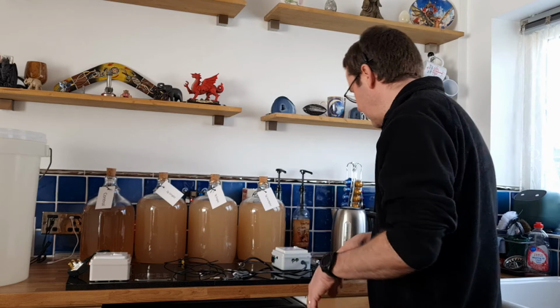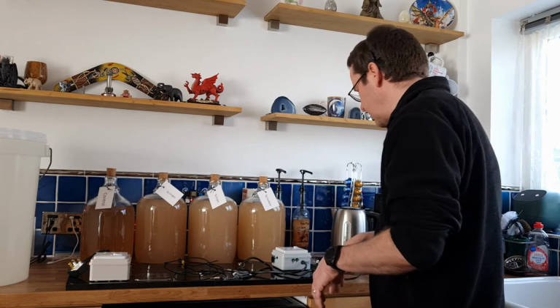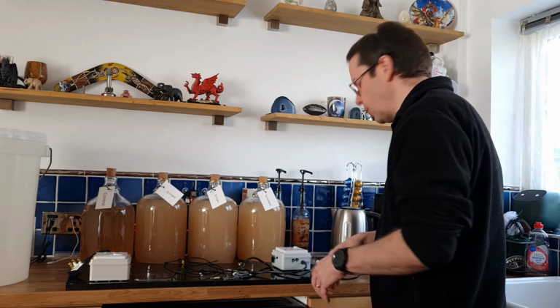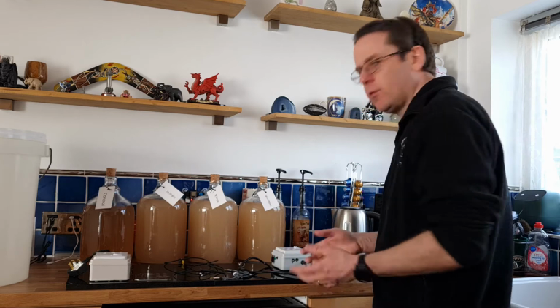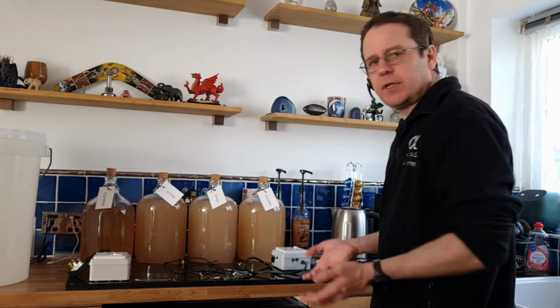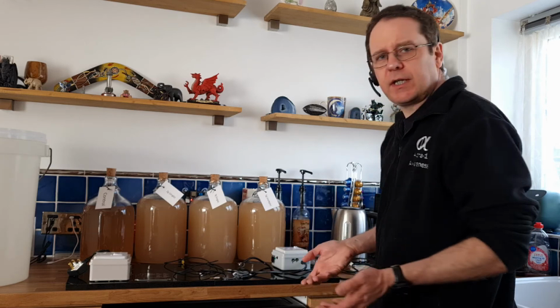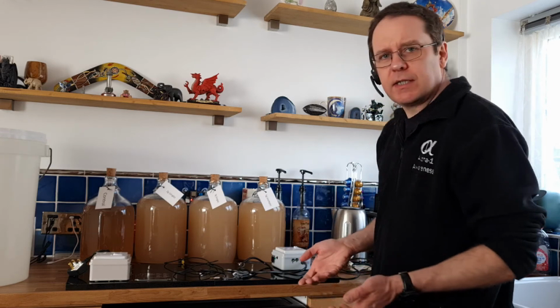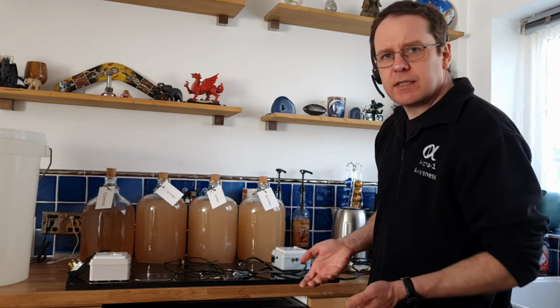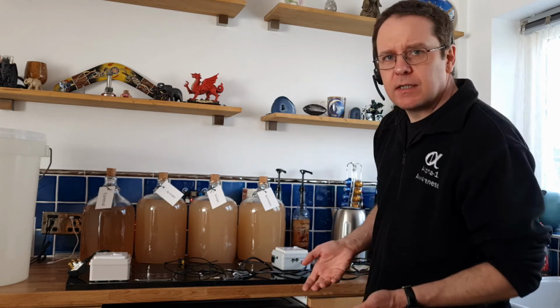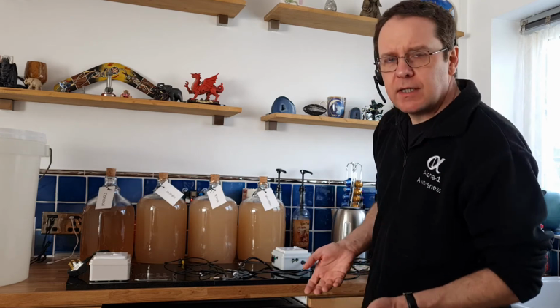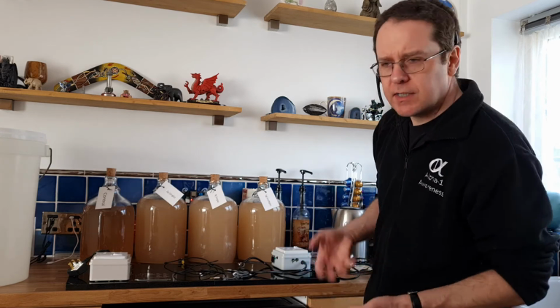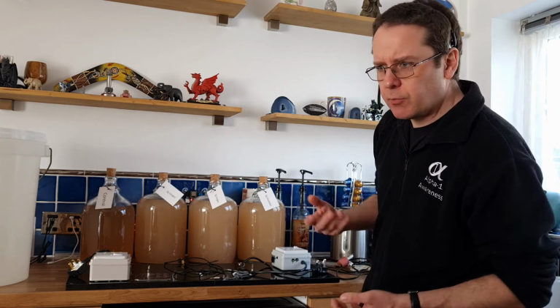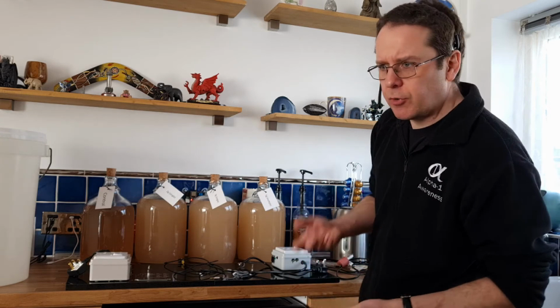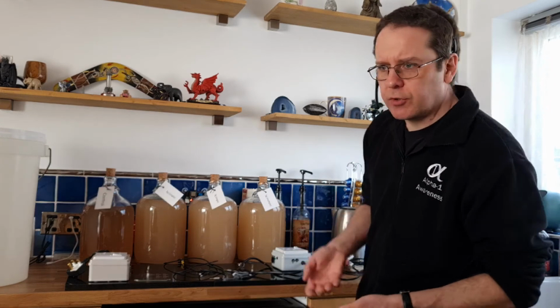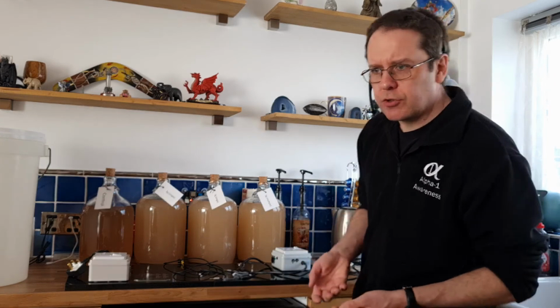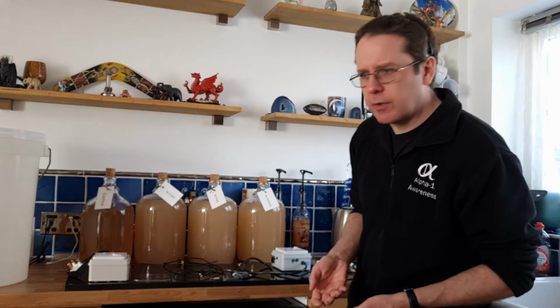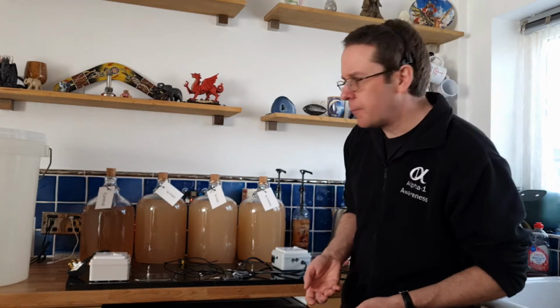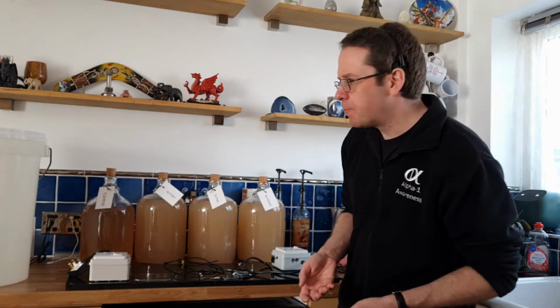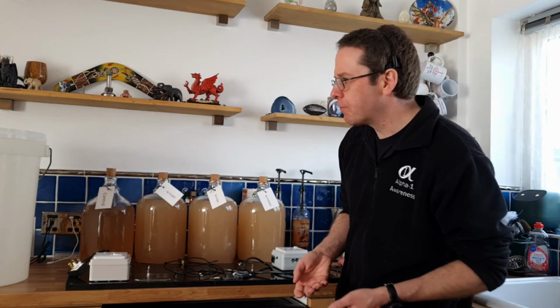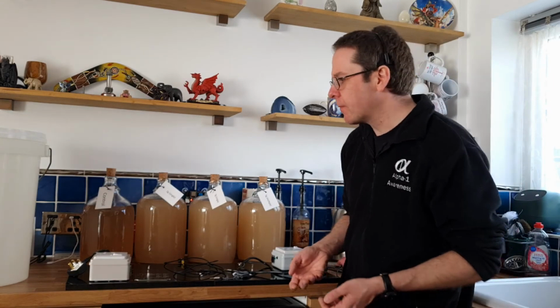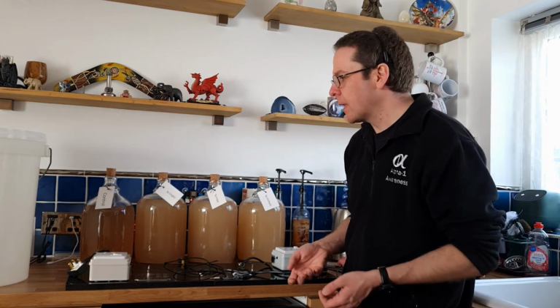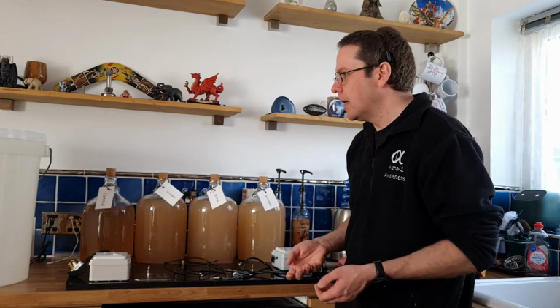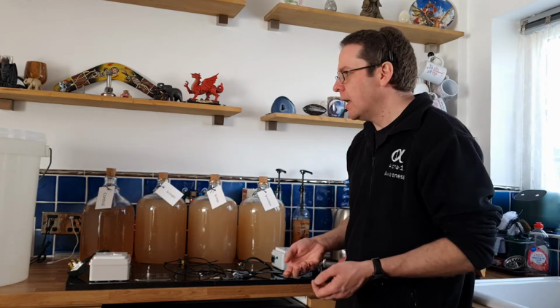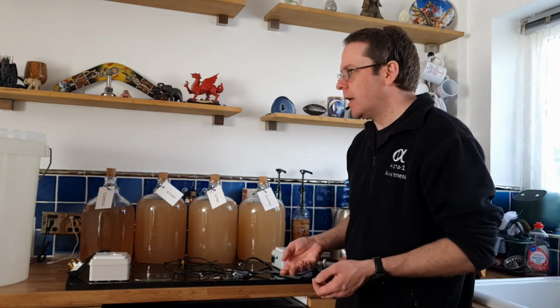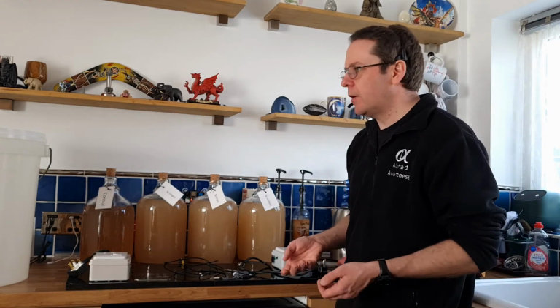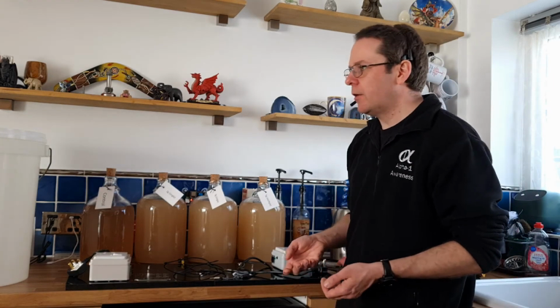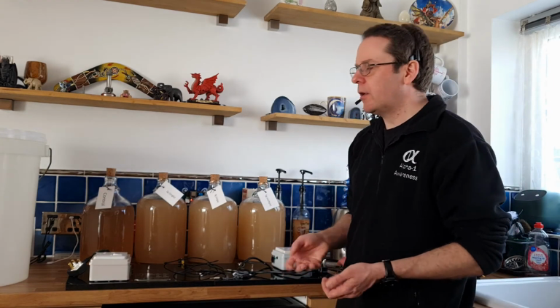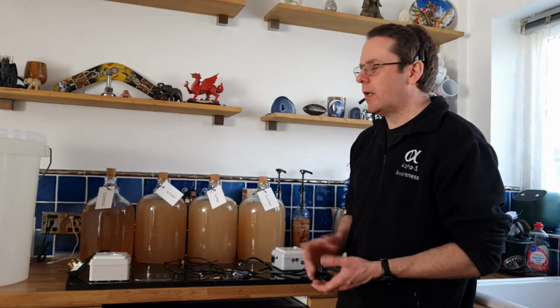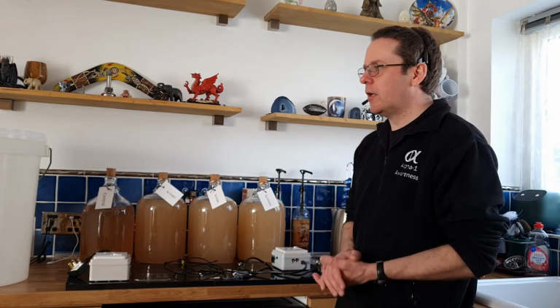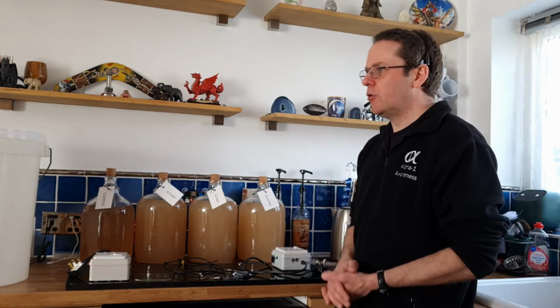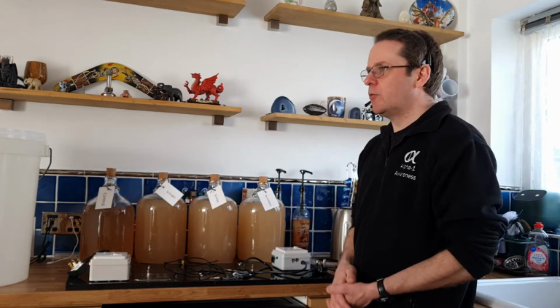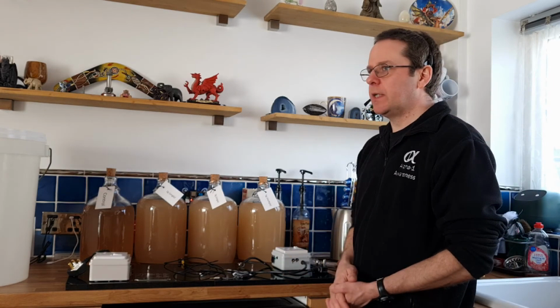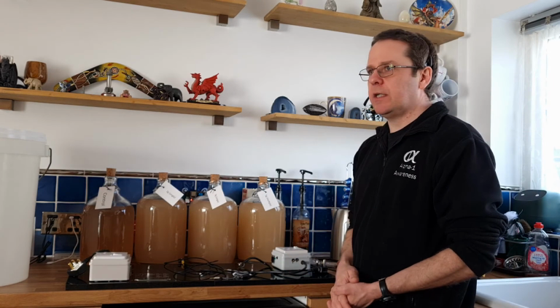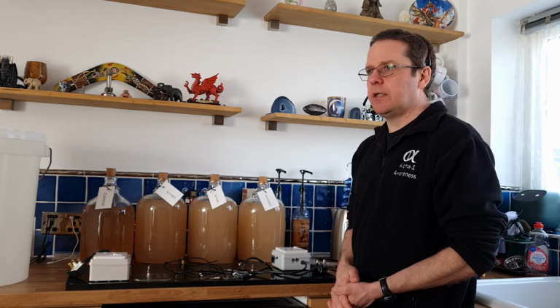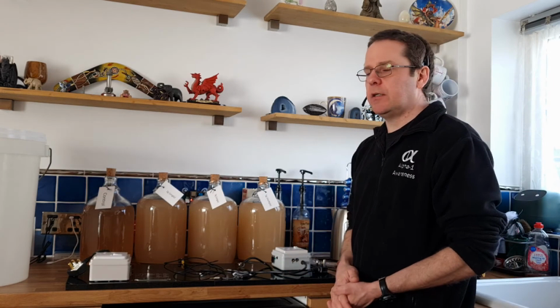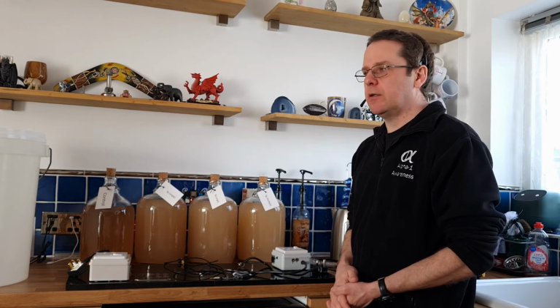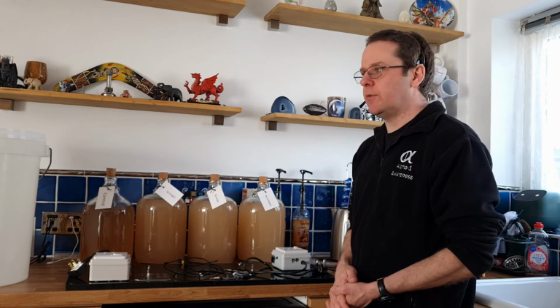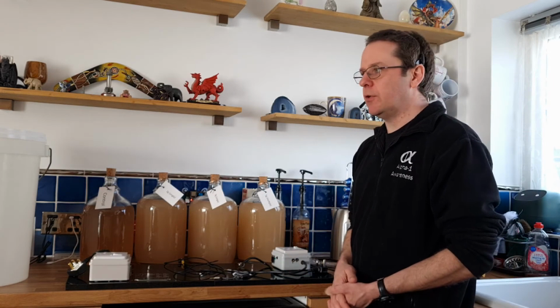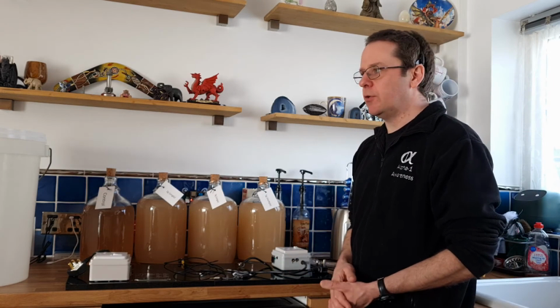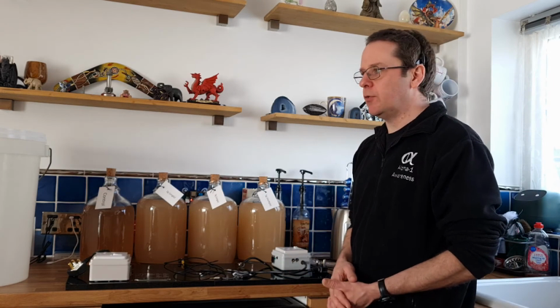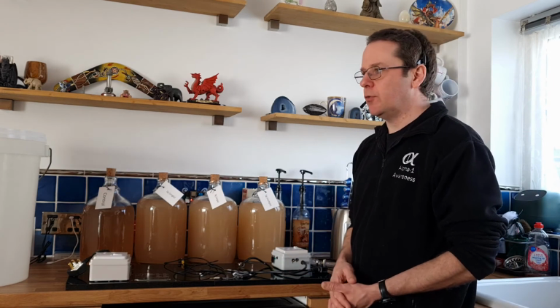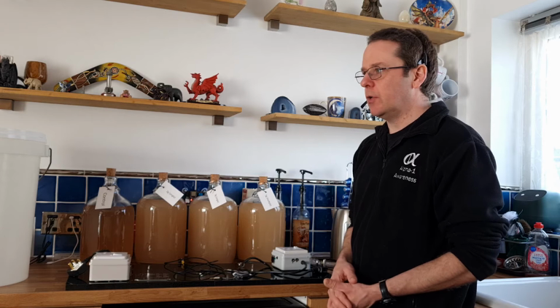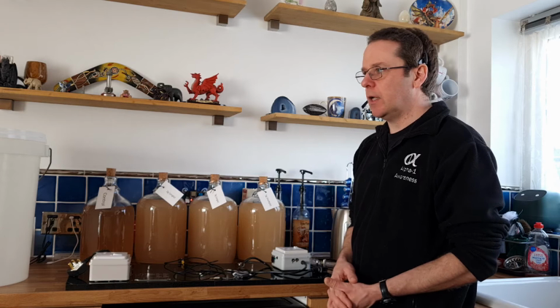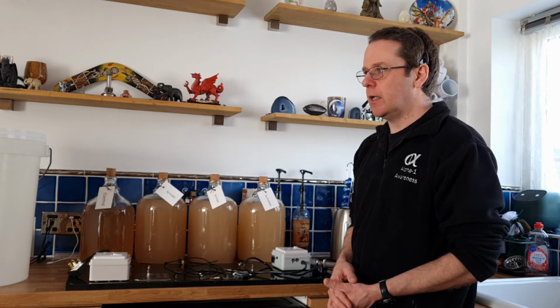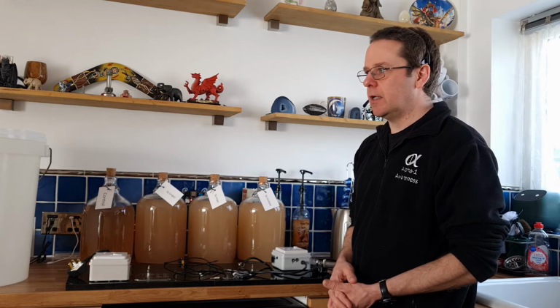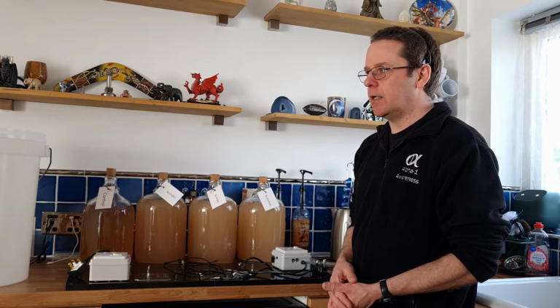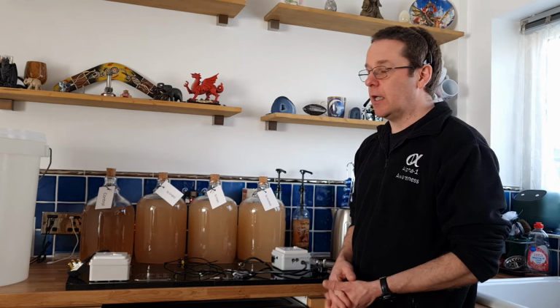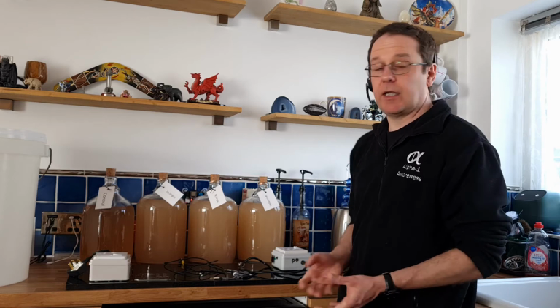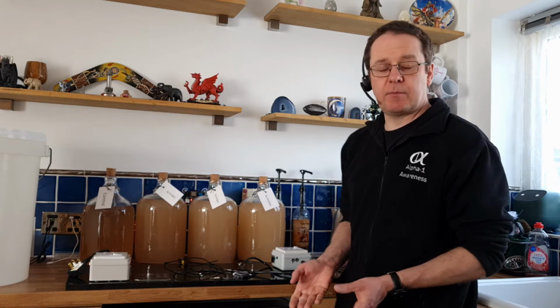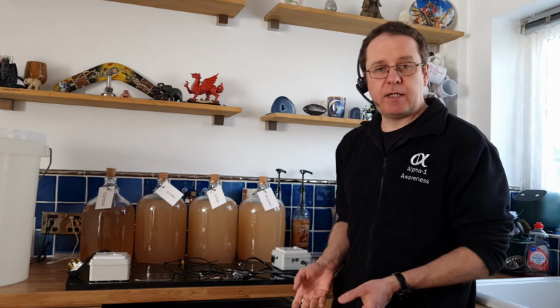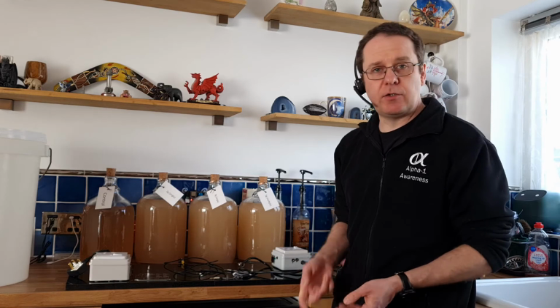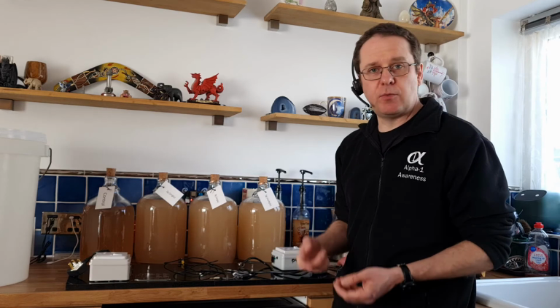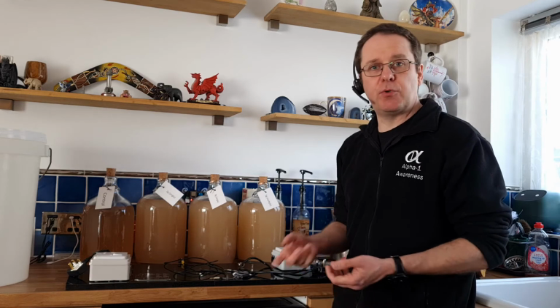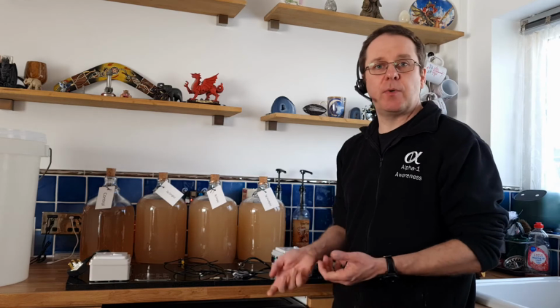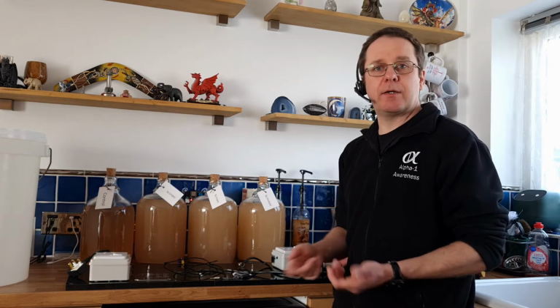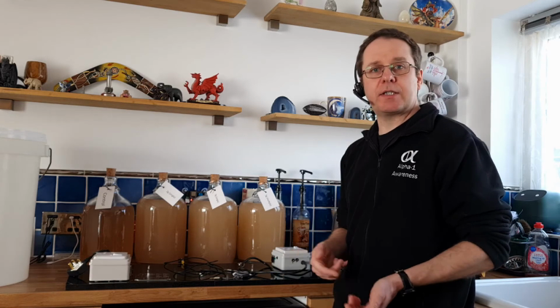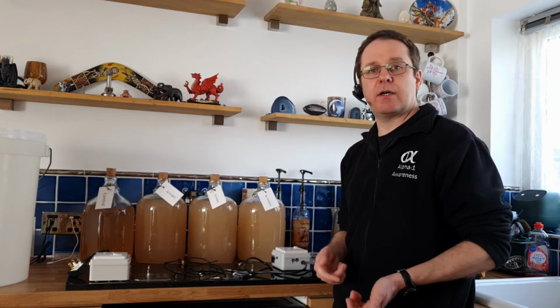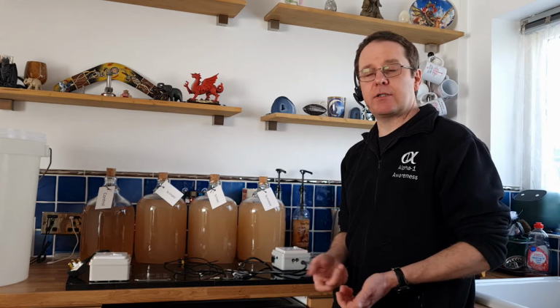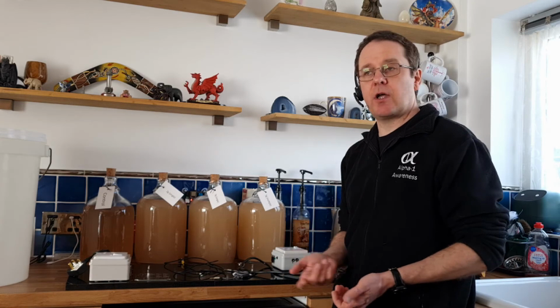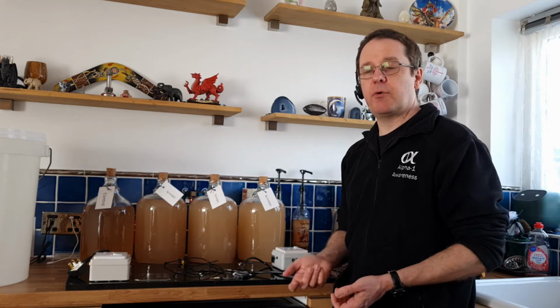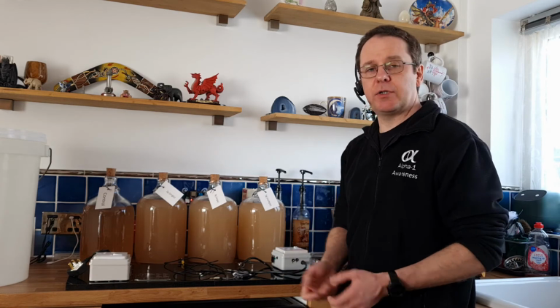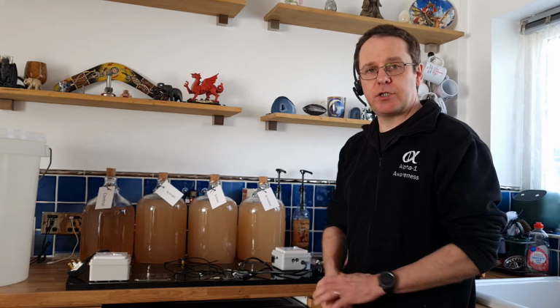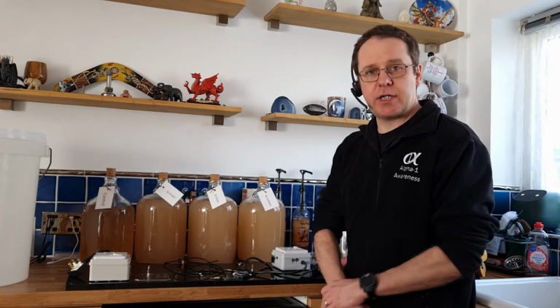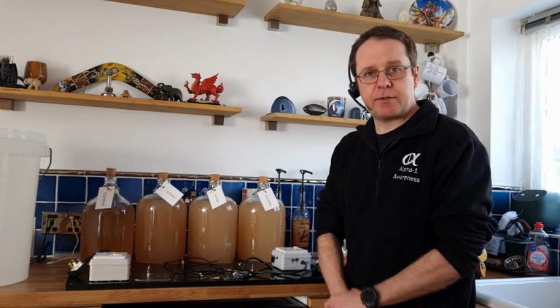So what it is, is a brewing controller. I don't know how many of you are like me — you brew outside. I brew in the shed.